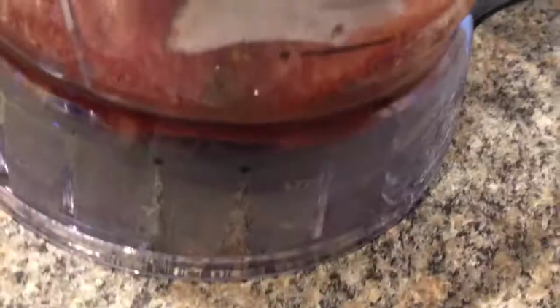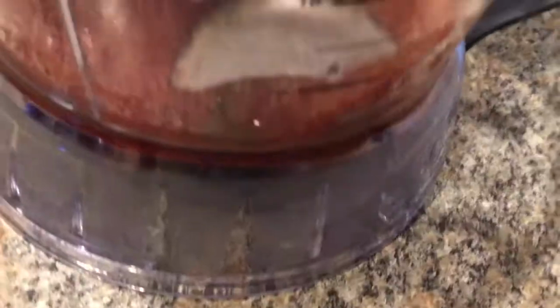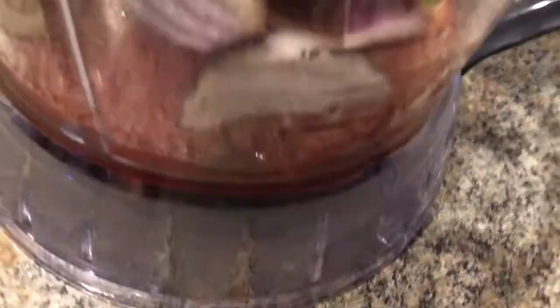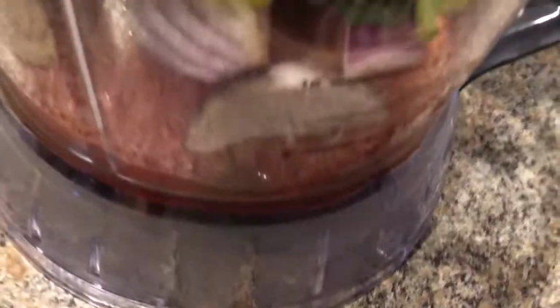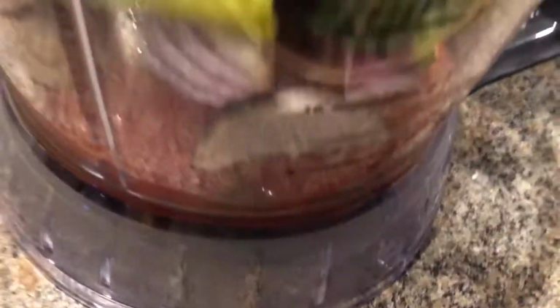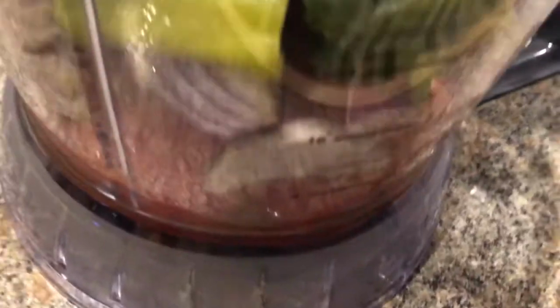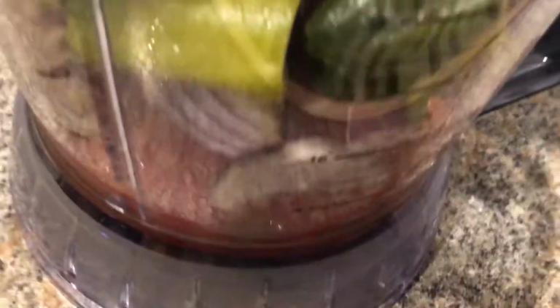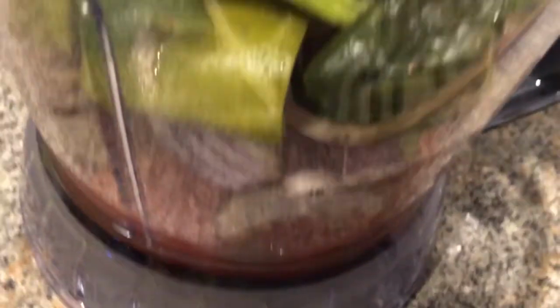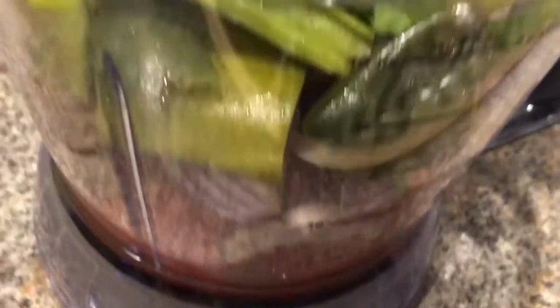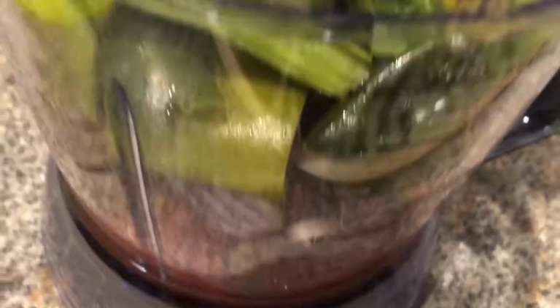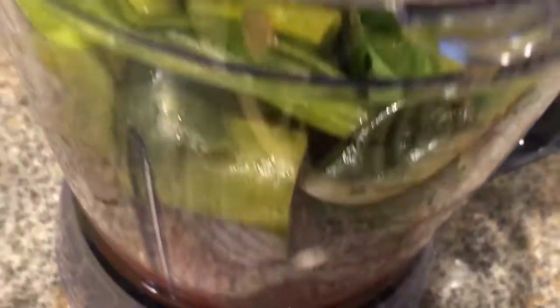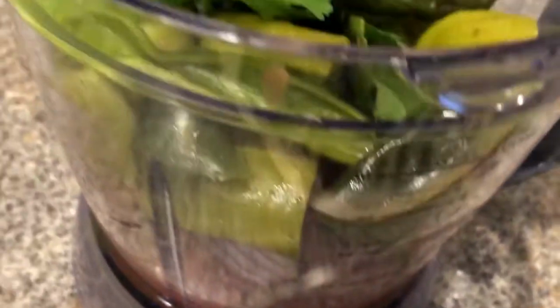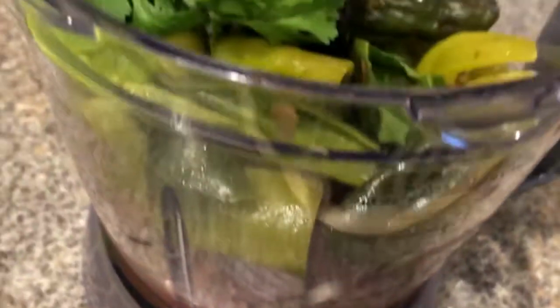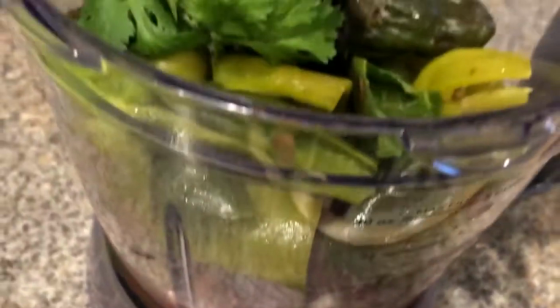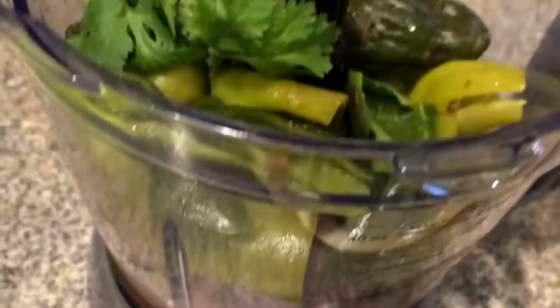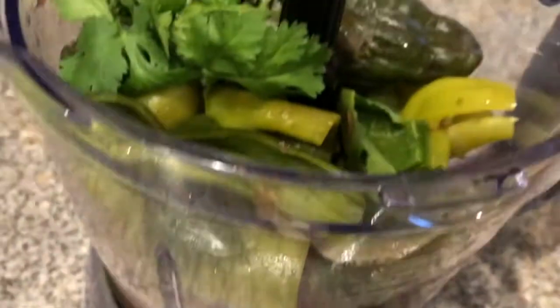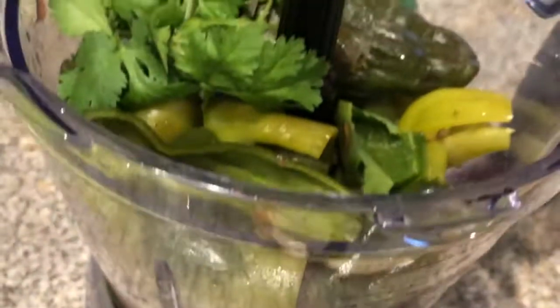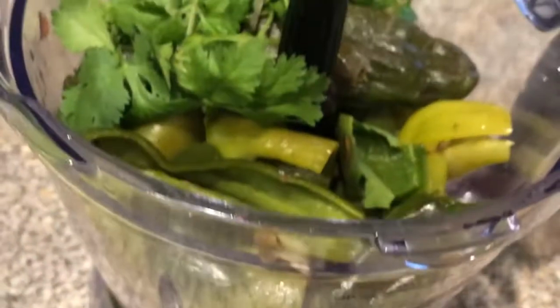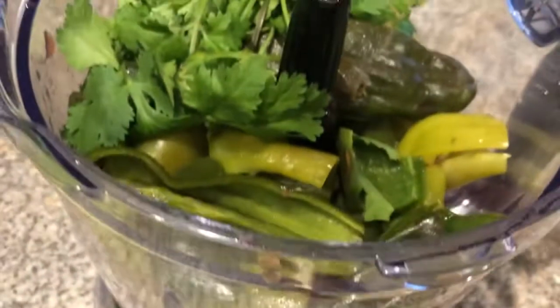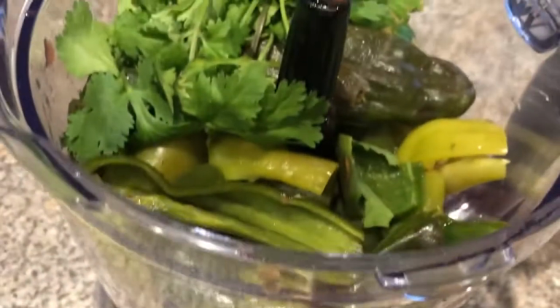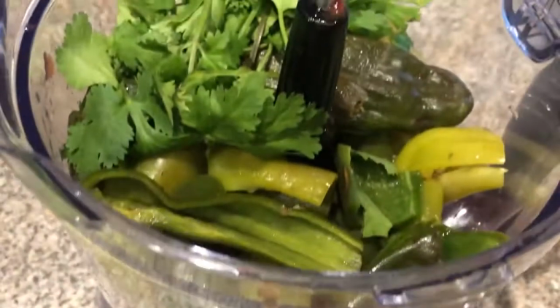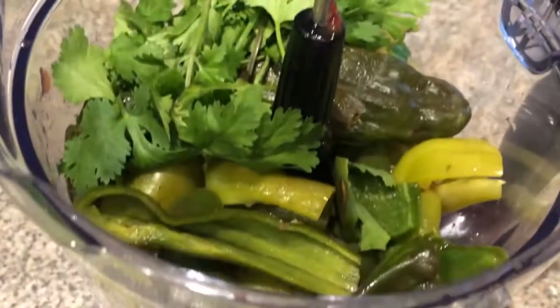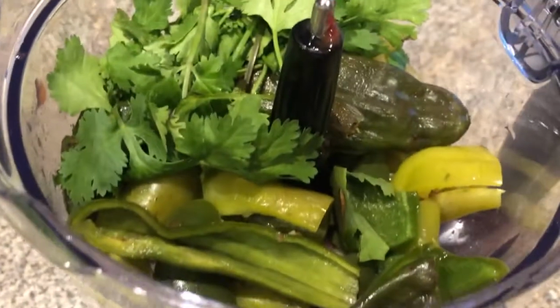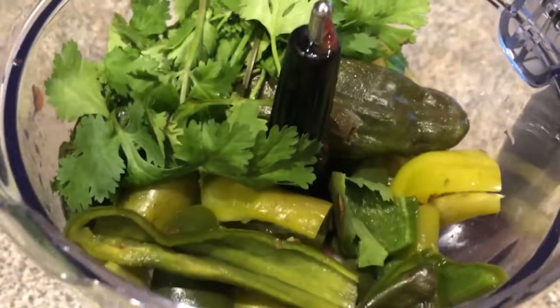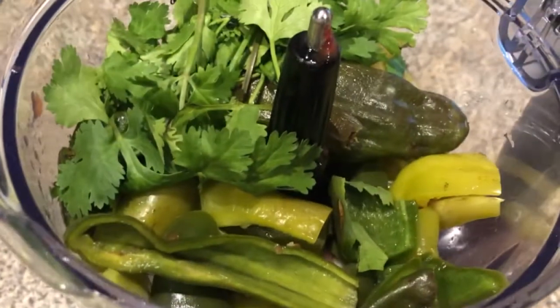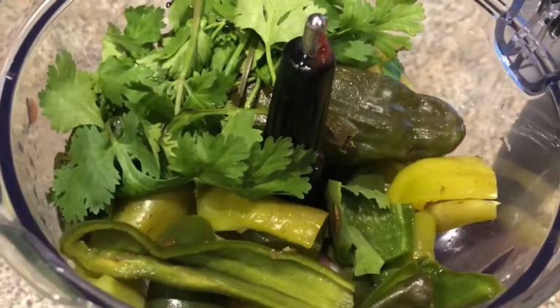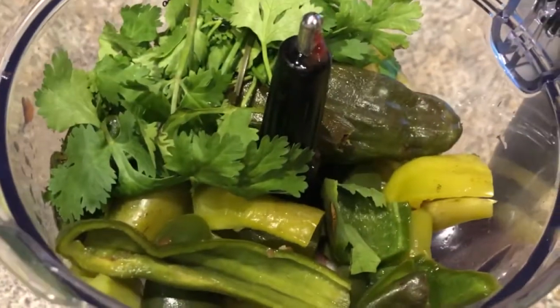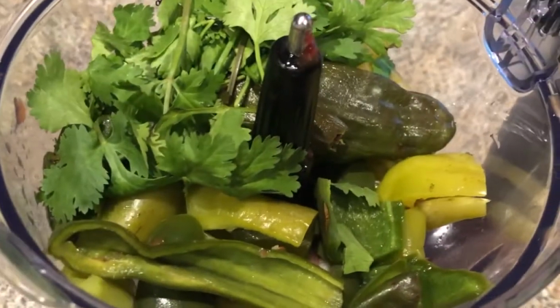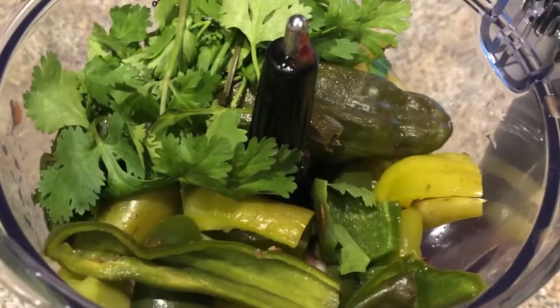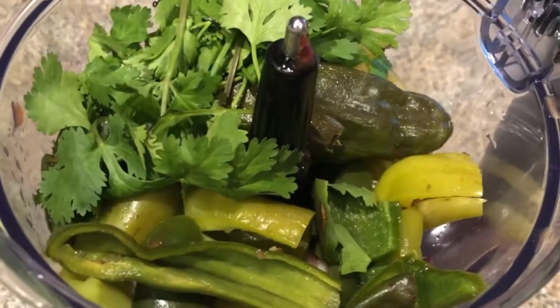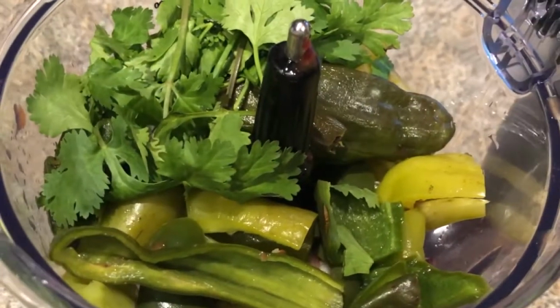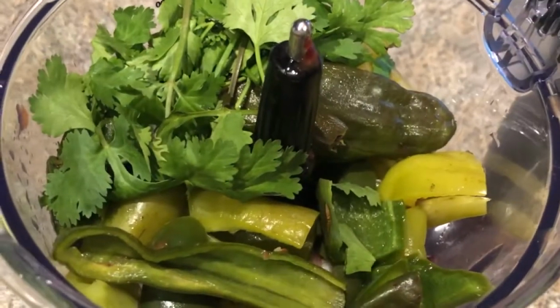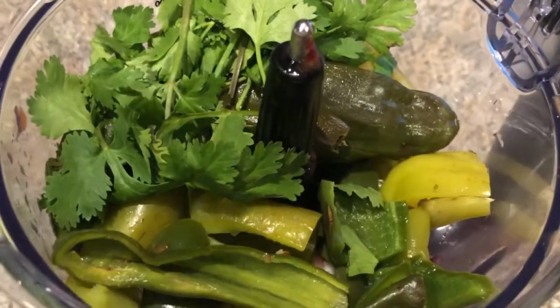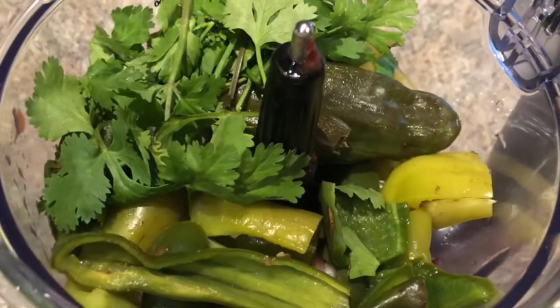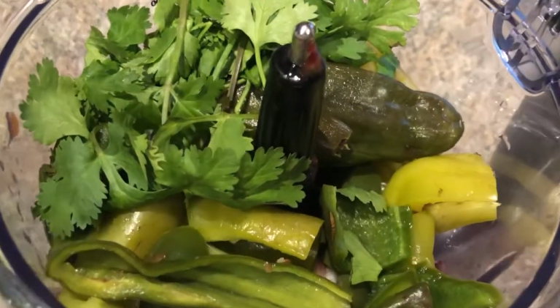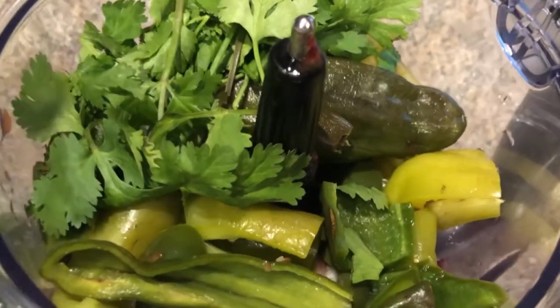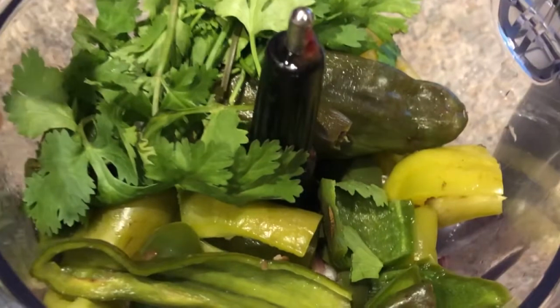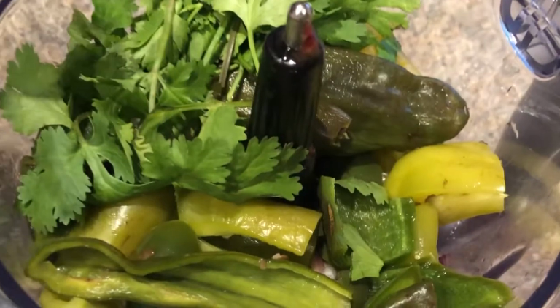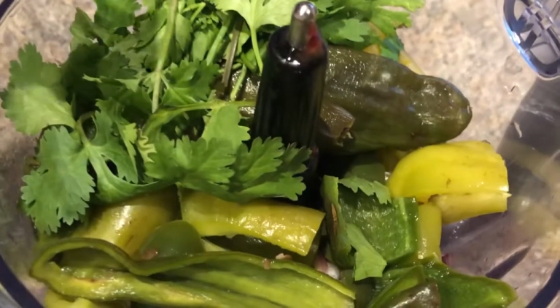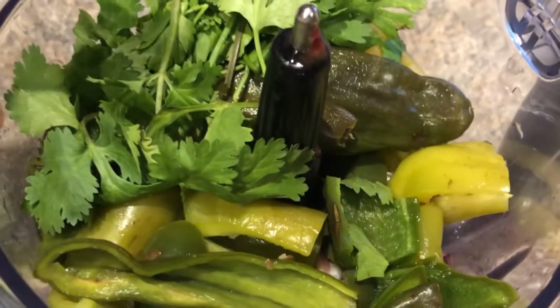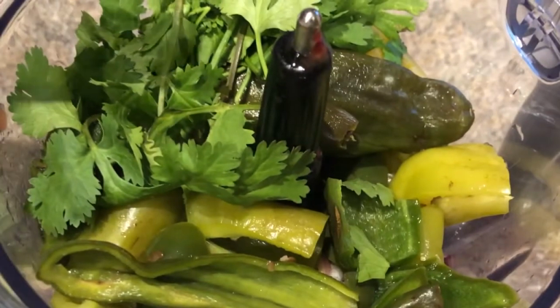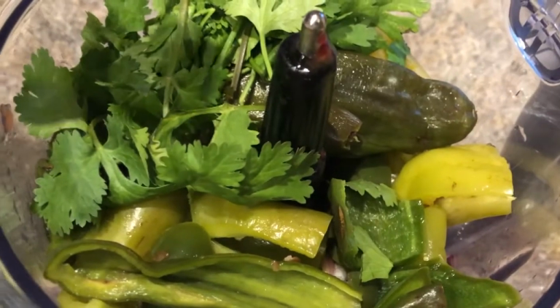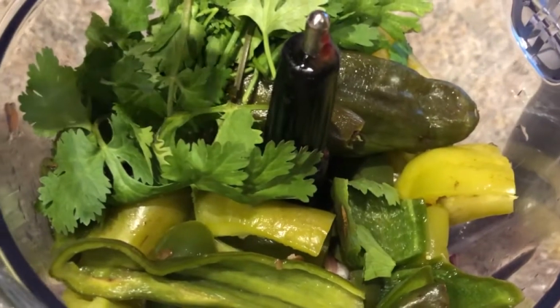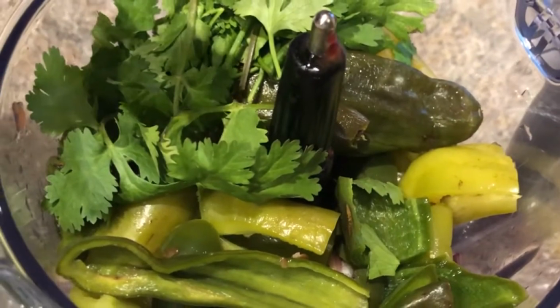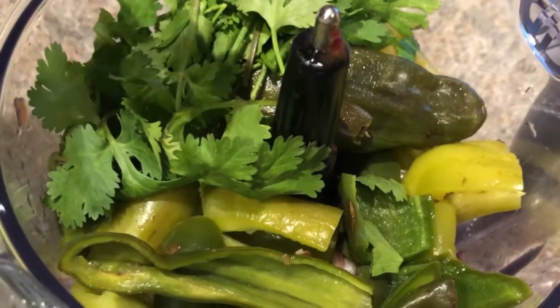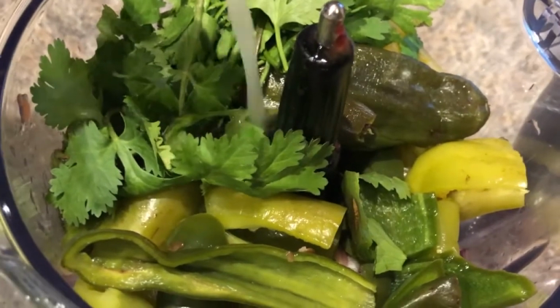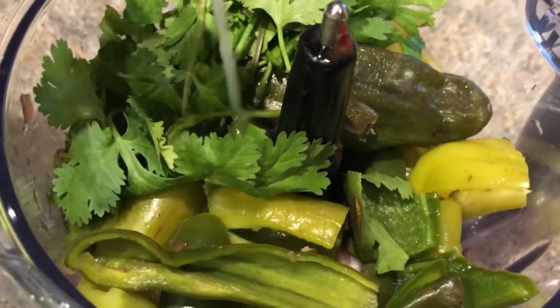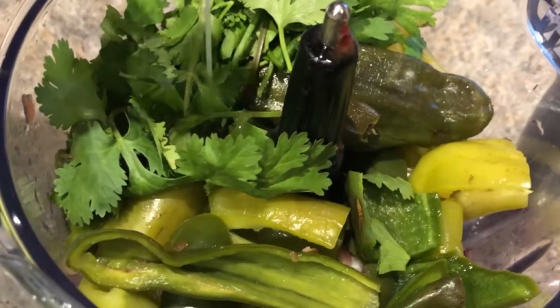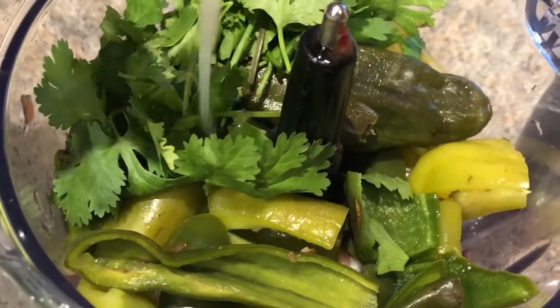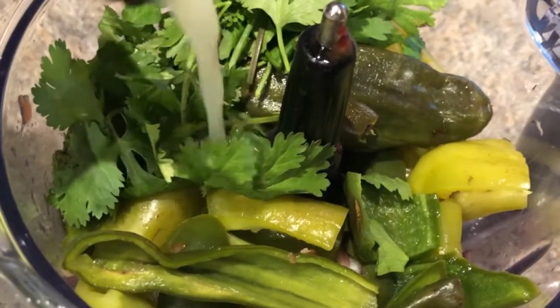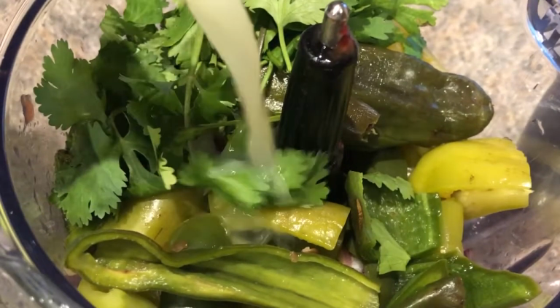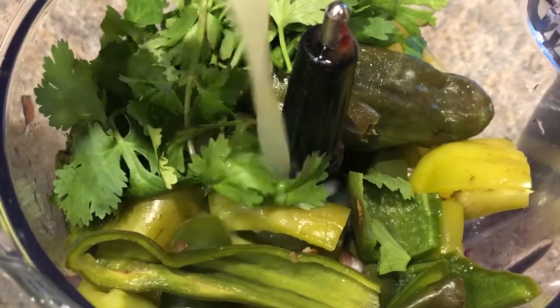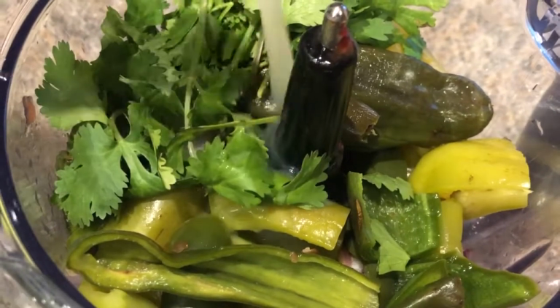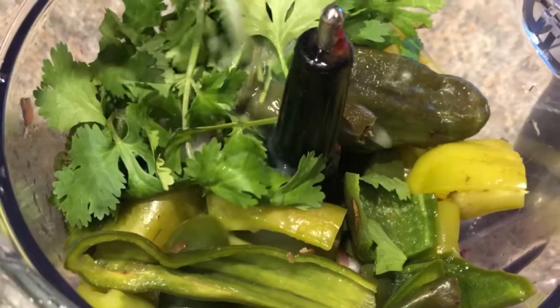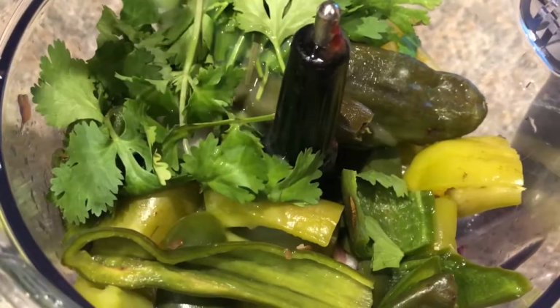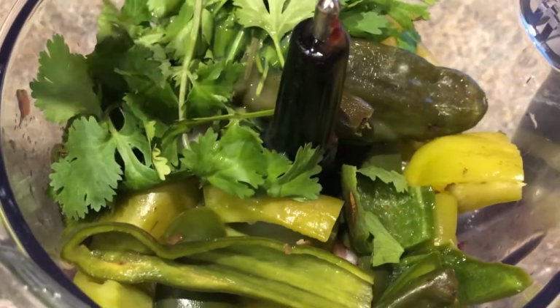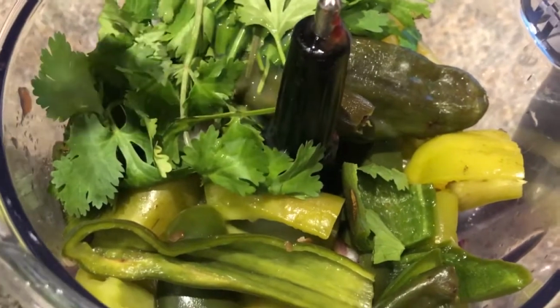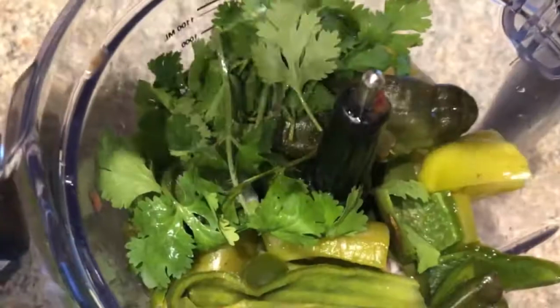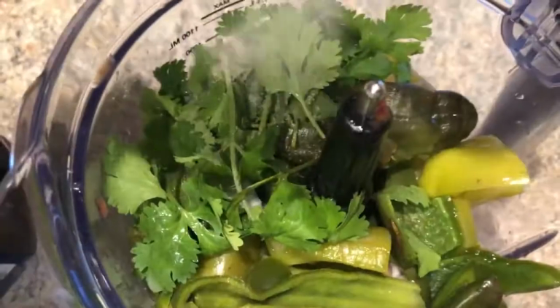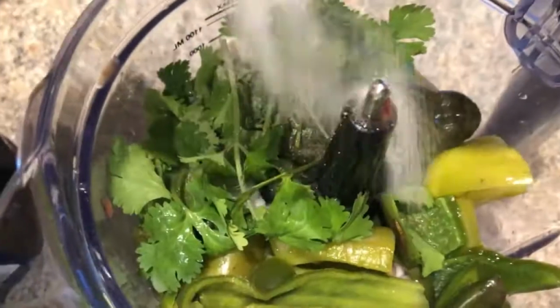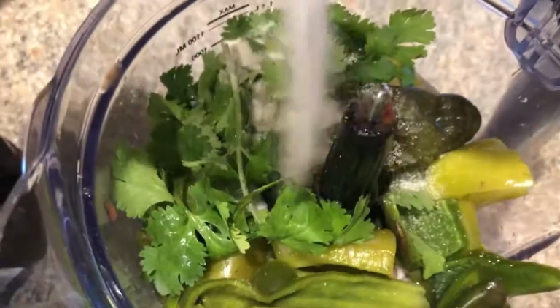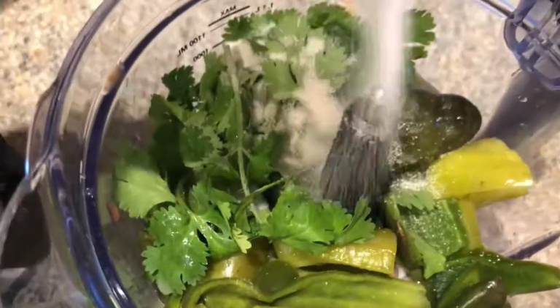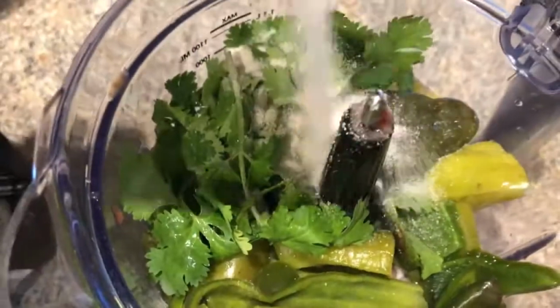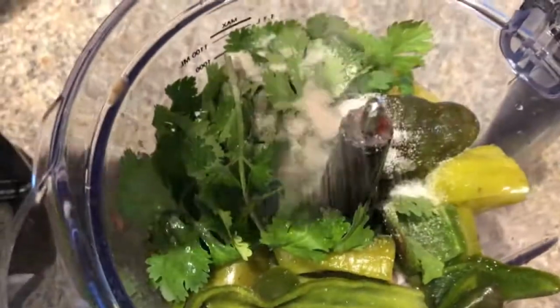The tomatoes have now been peeled and the peppers deseeded. It all goes in the blender with some cilantro, some lime juice, and some salt.